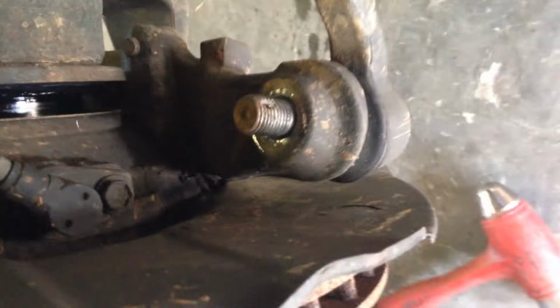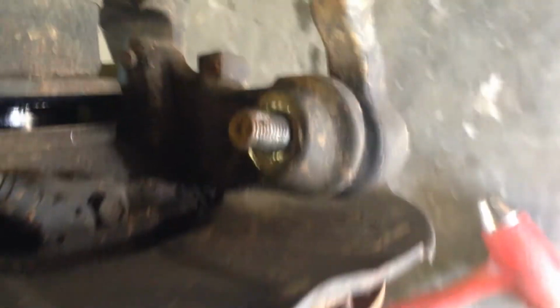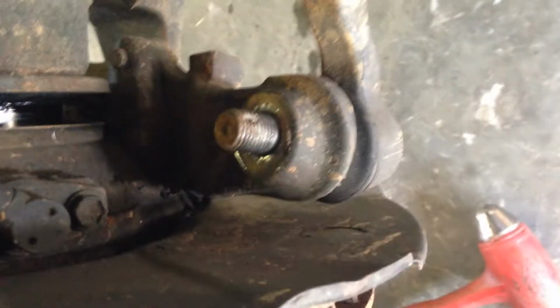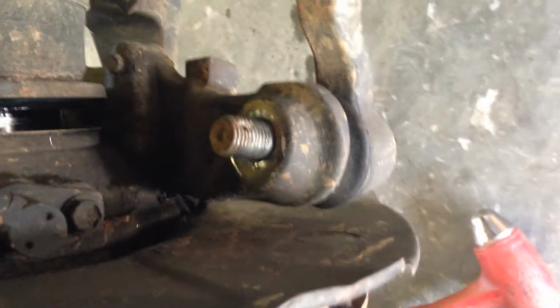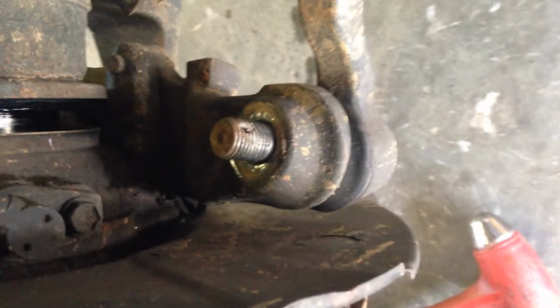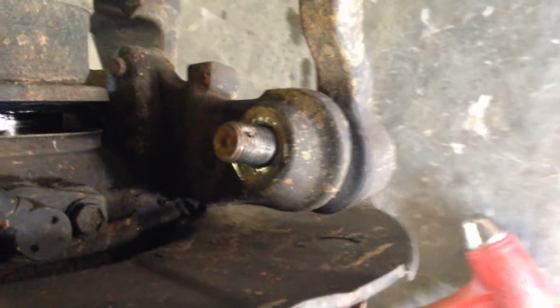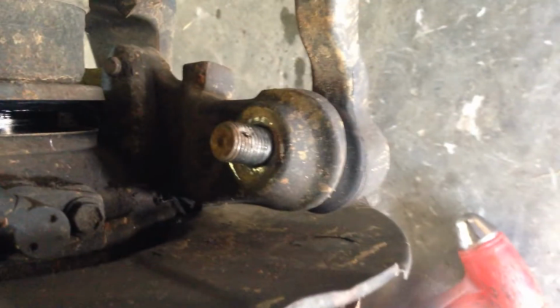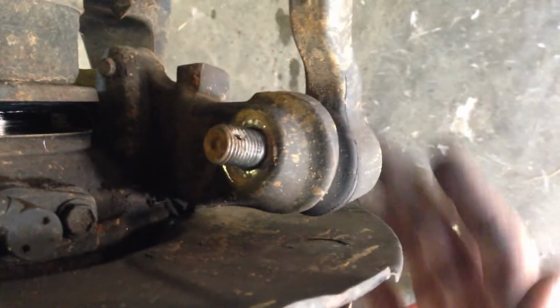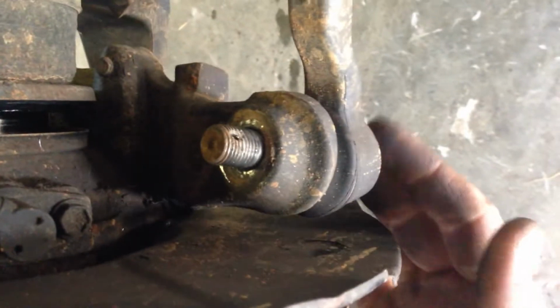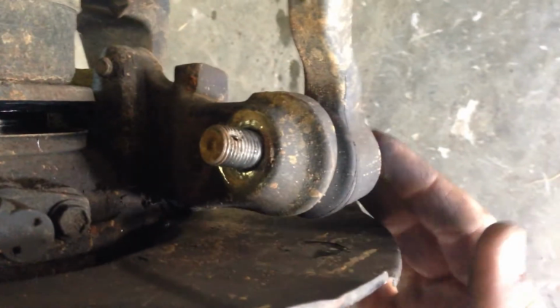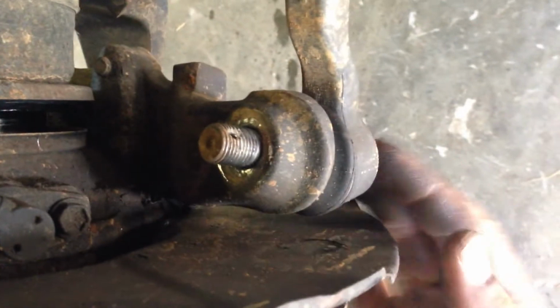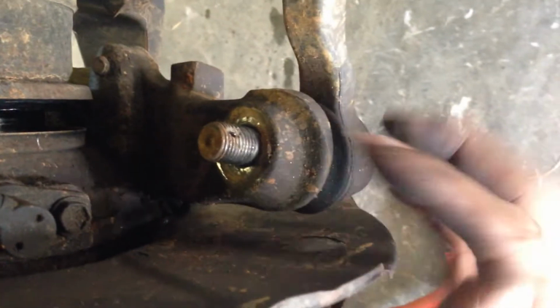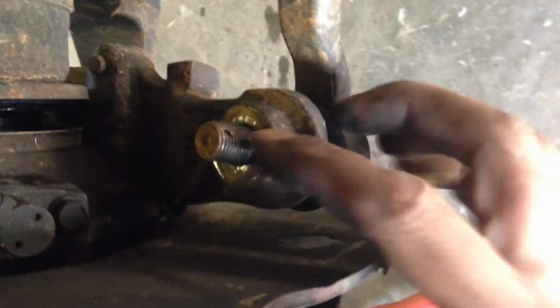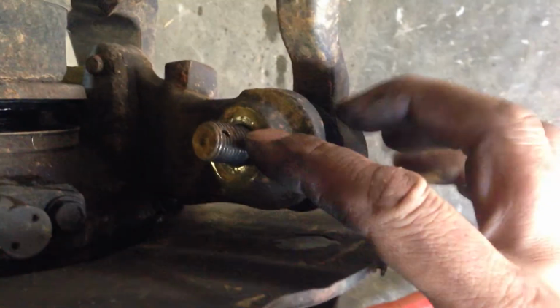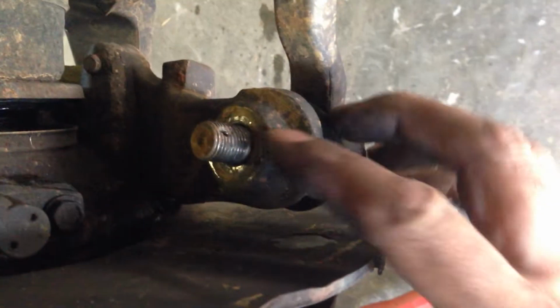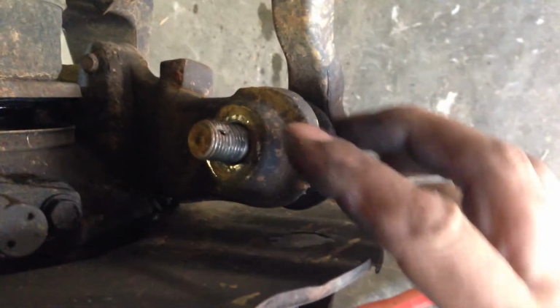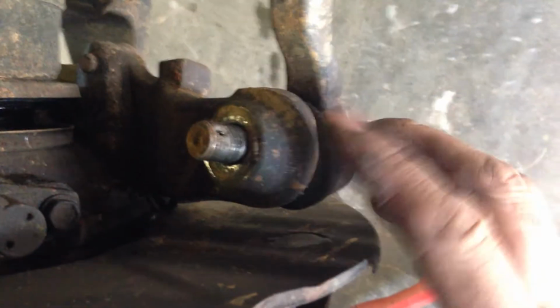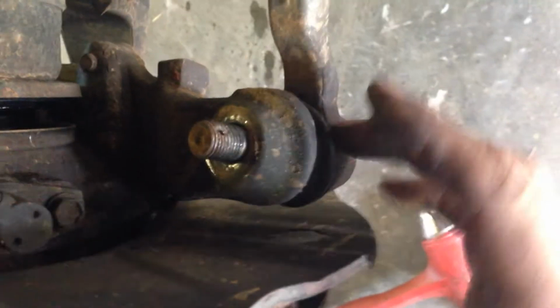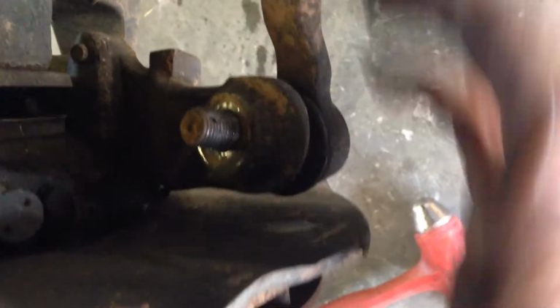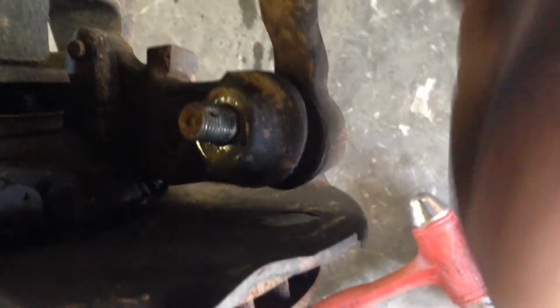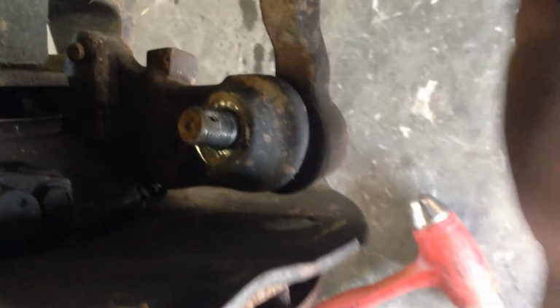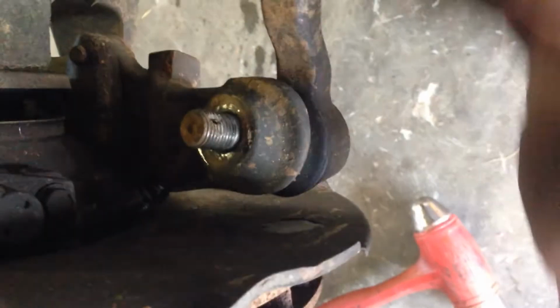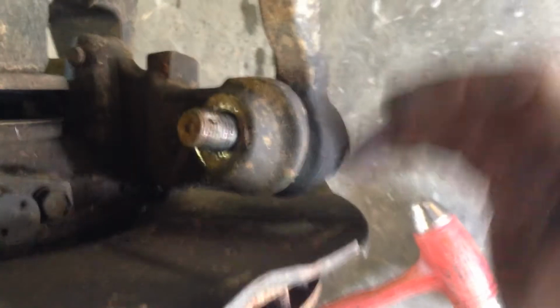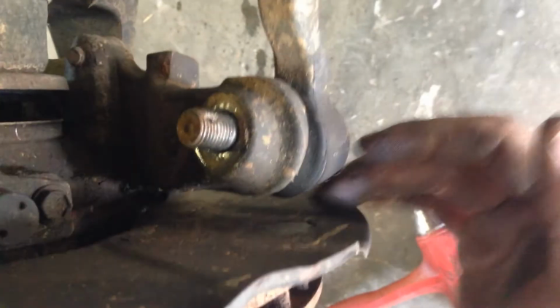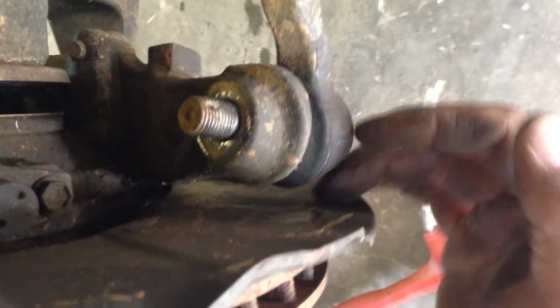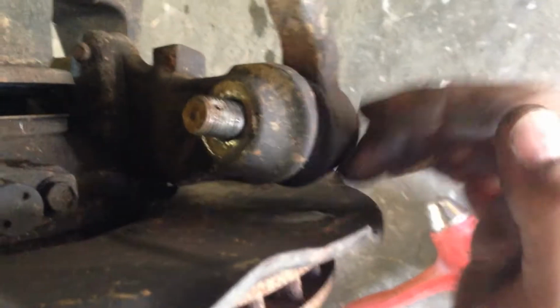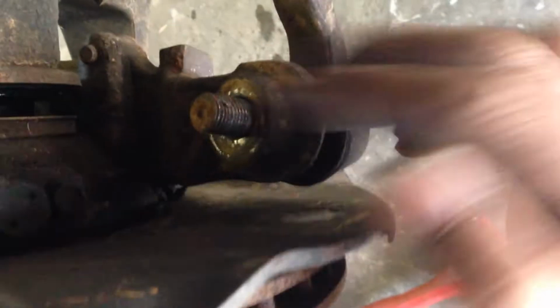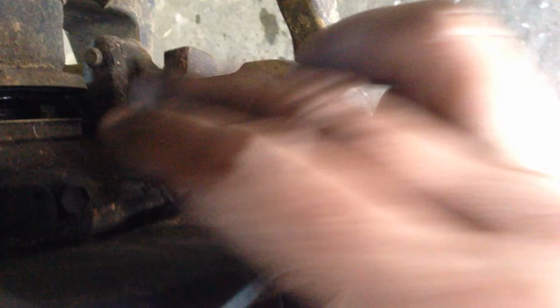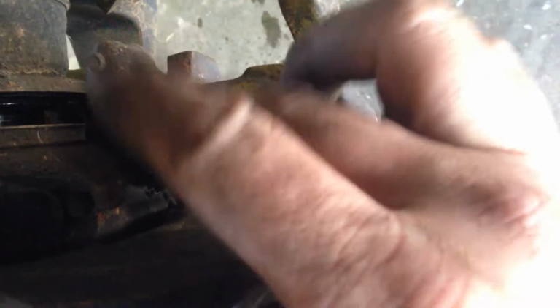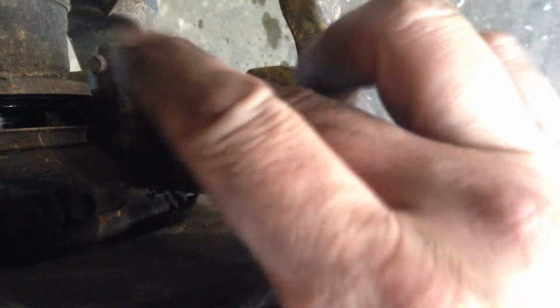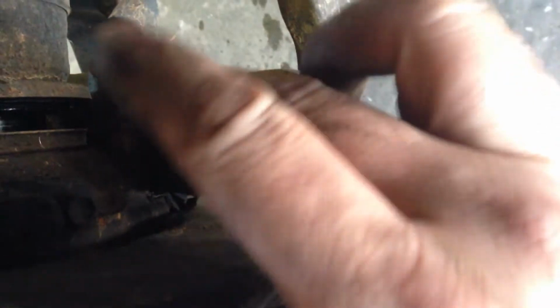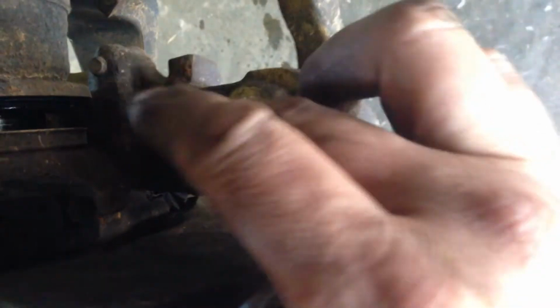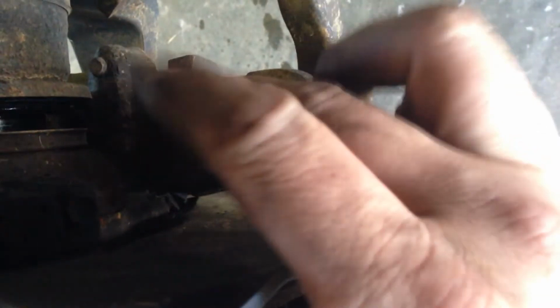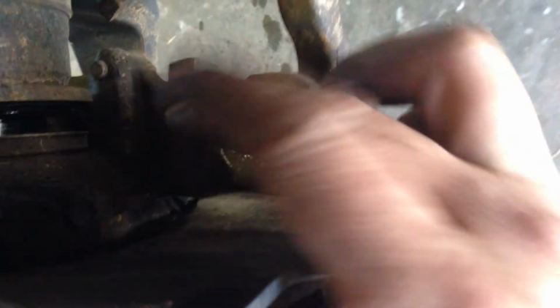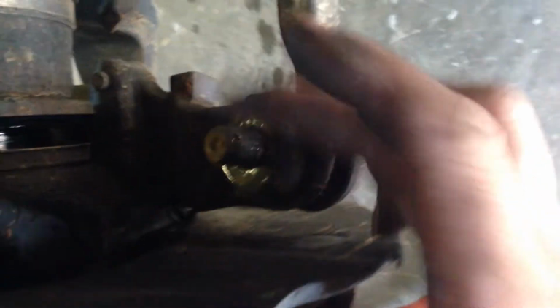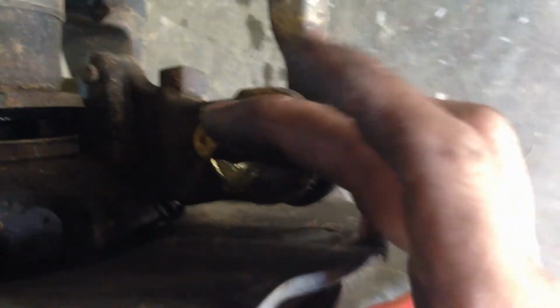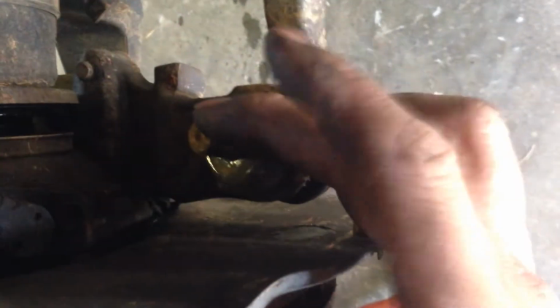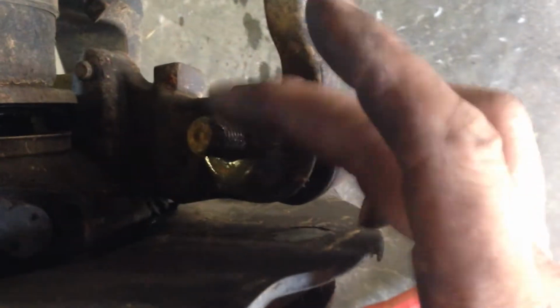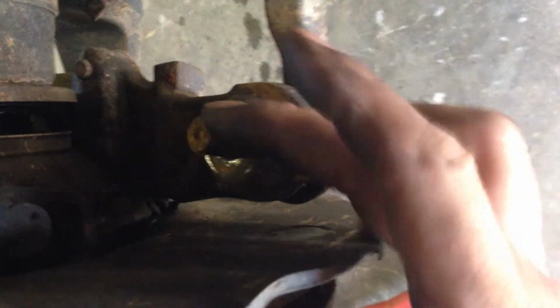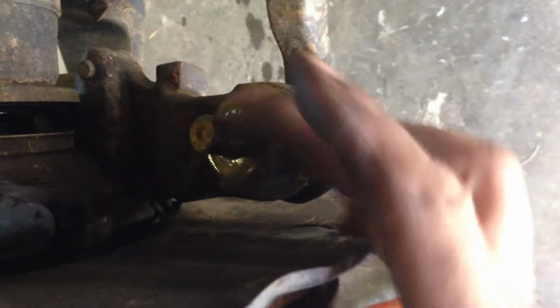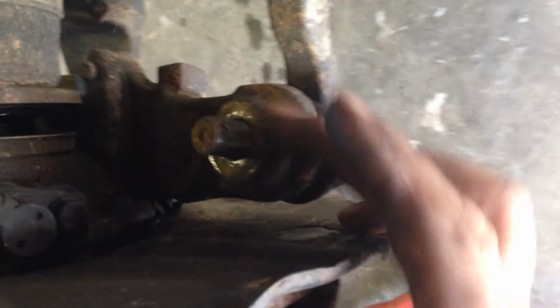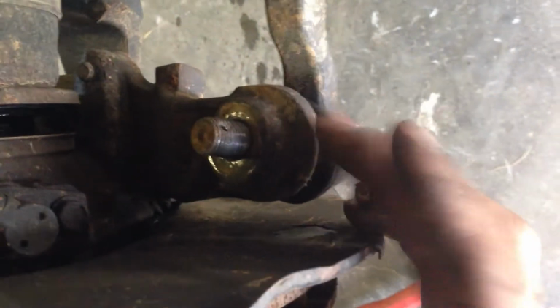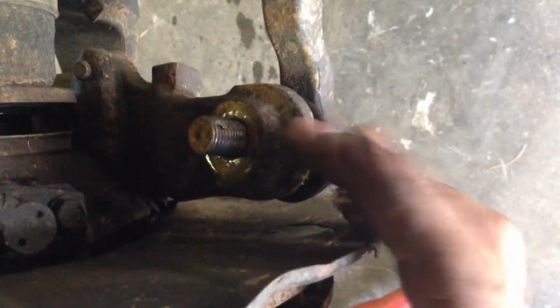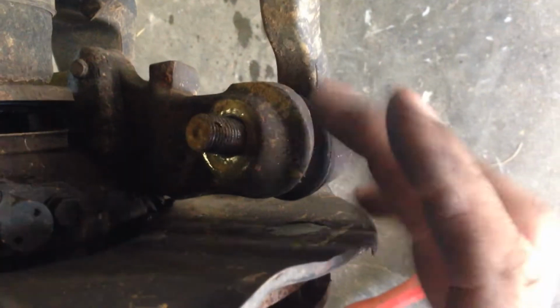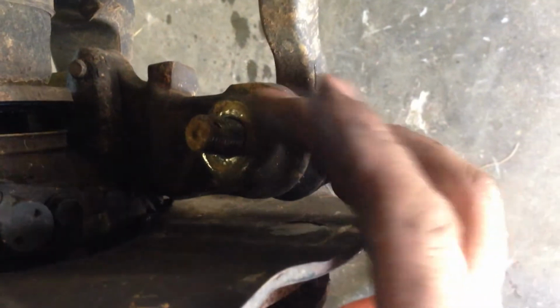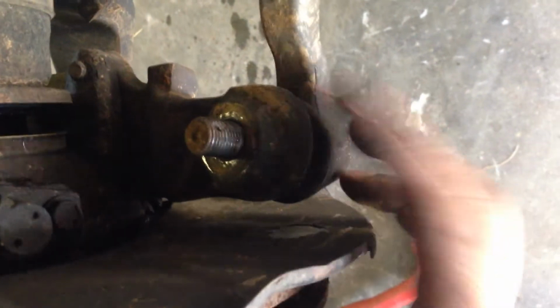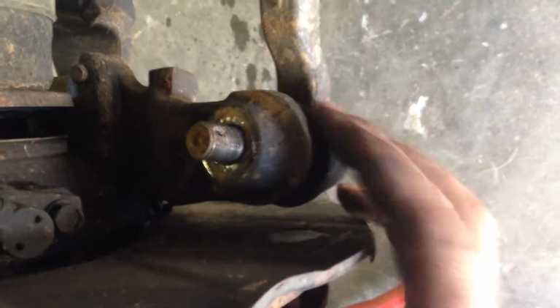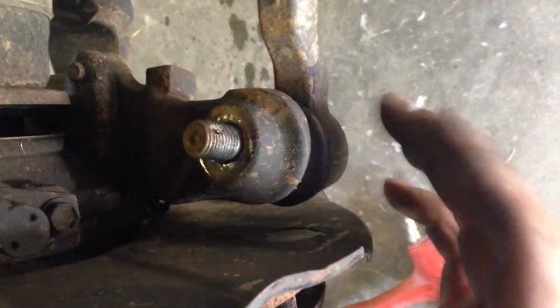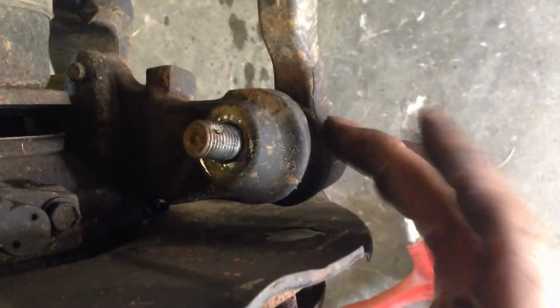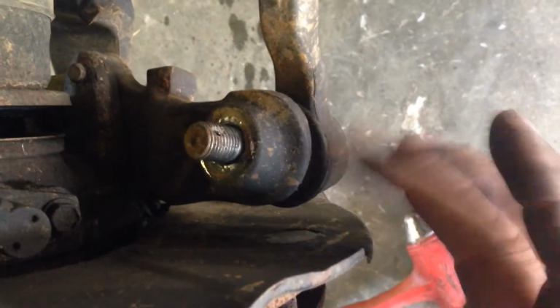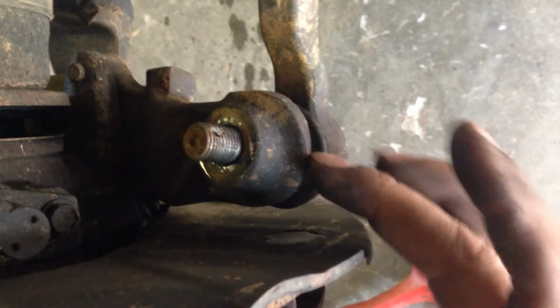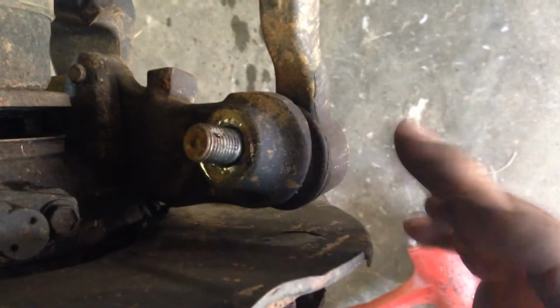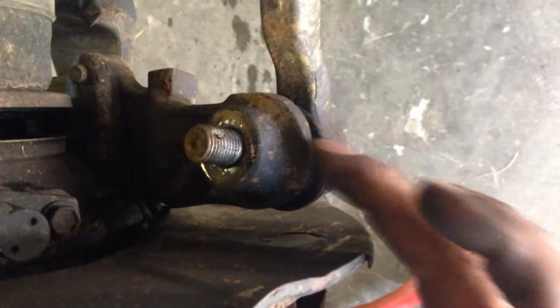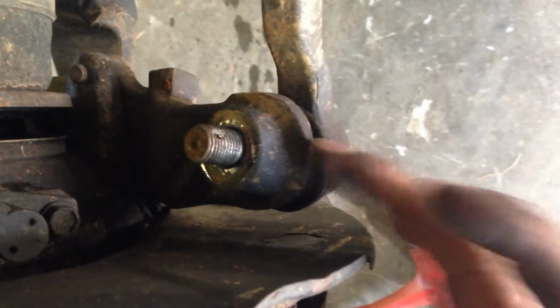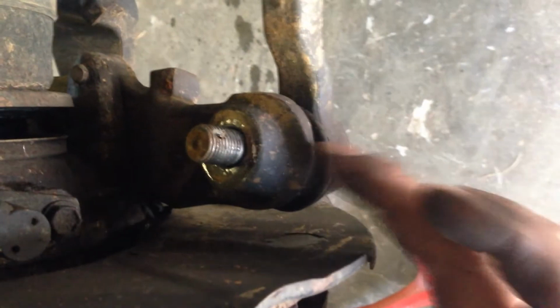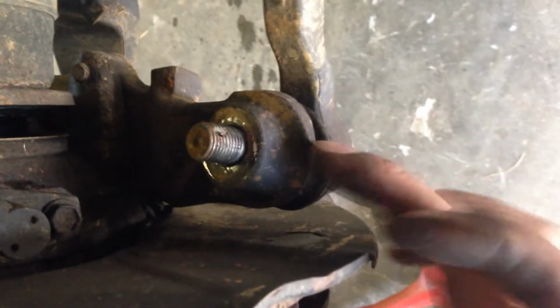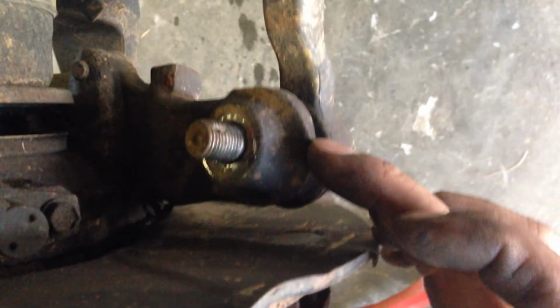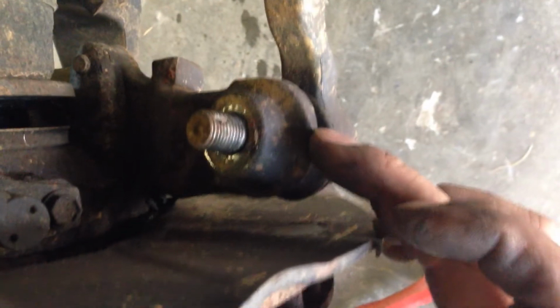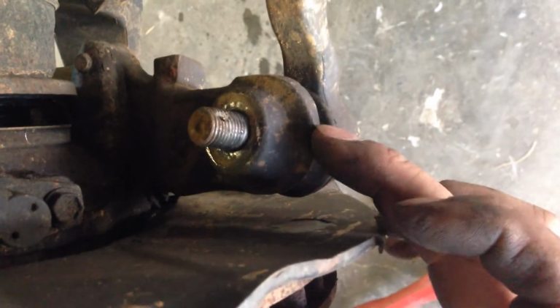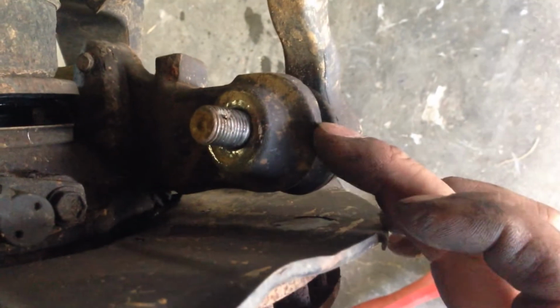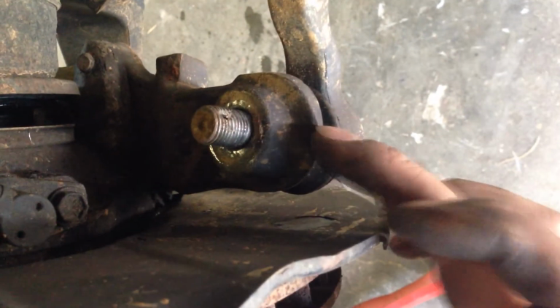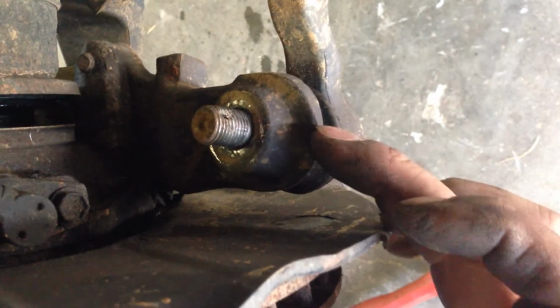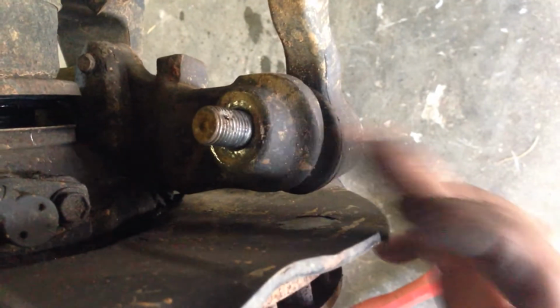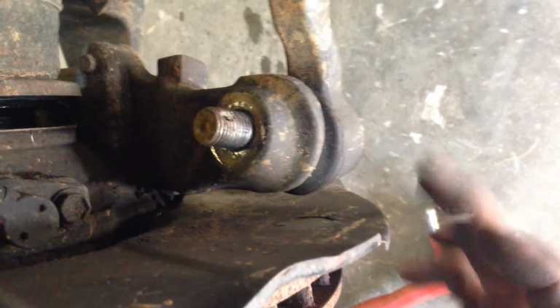Since we're not using the joint and we're going to put a new one on, I could just beat it from the top, but that usually never works. What I'm going to do is hit it right here.